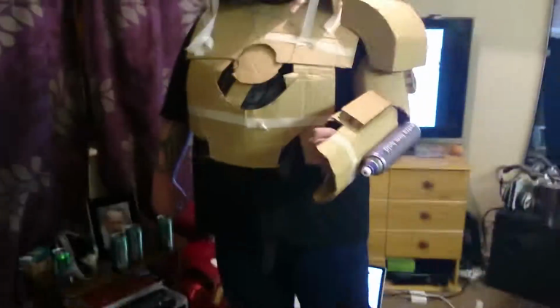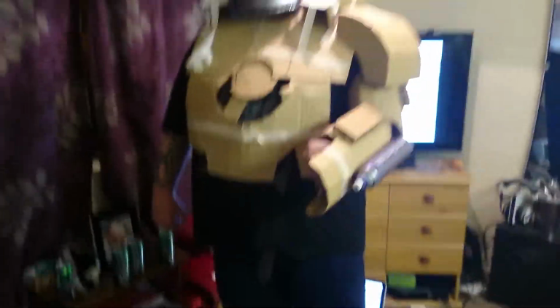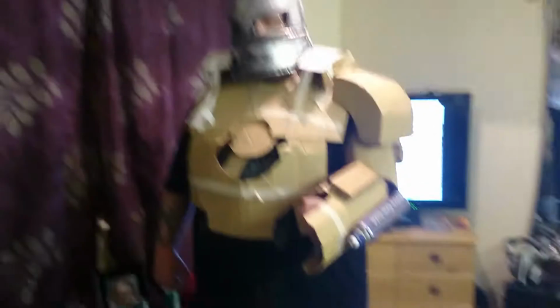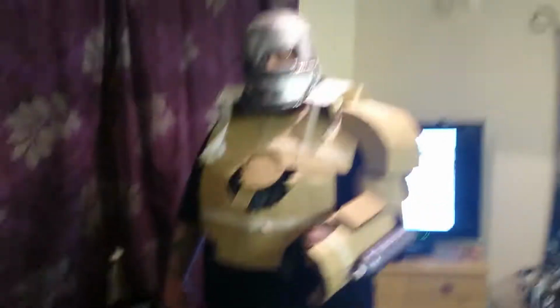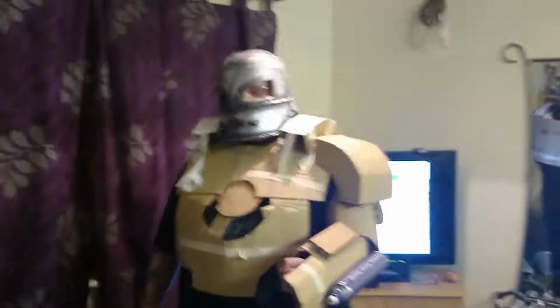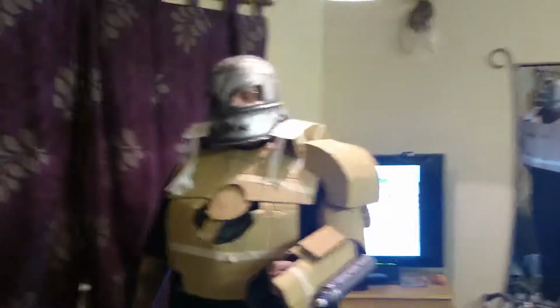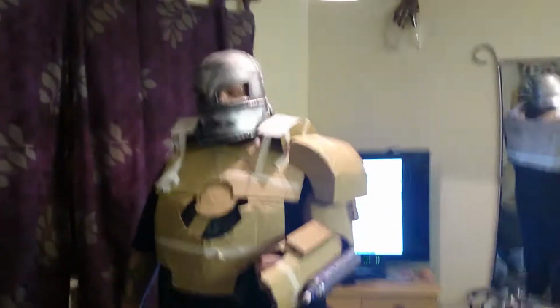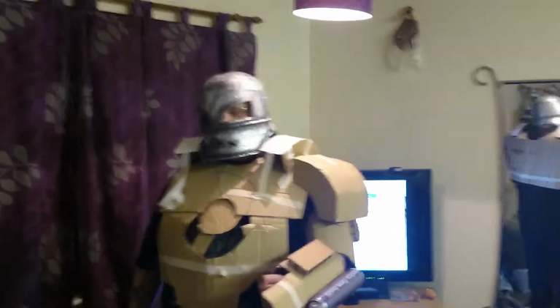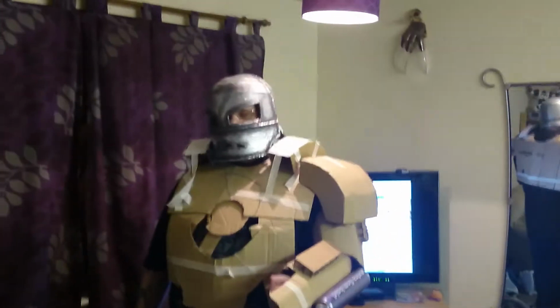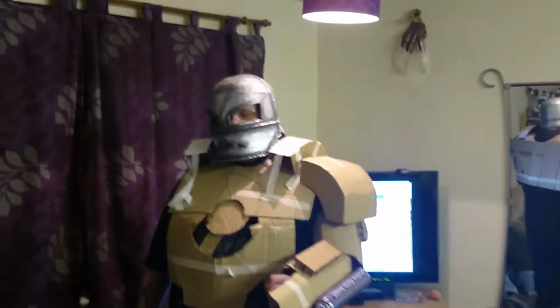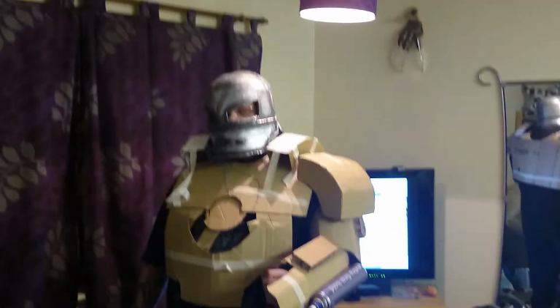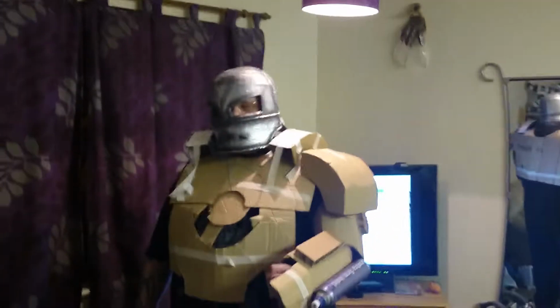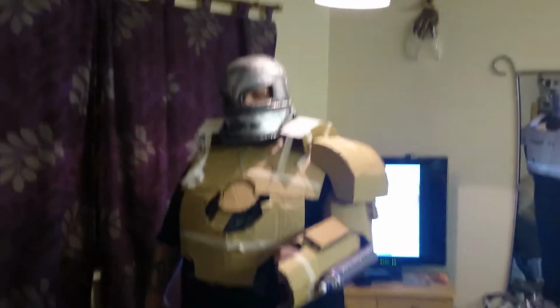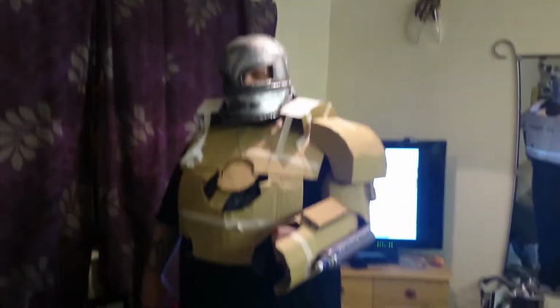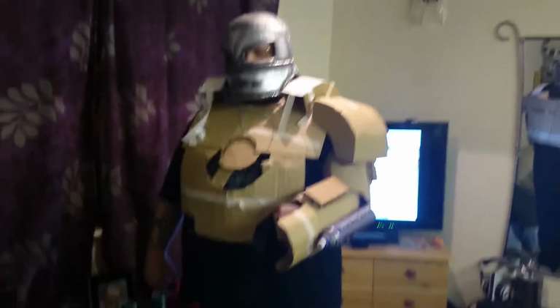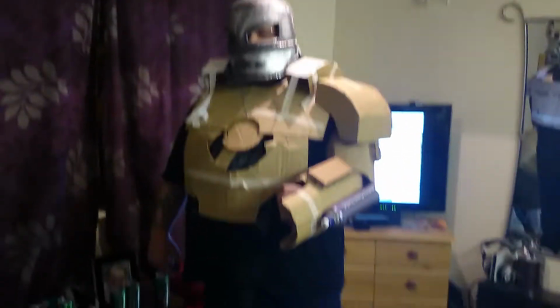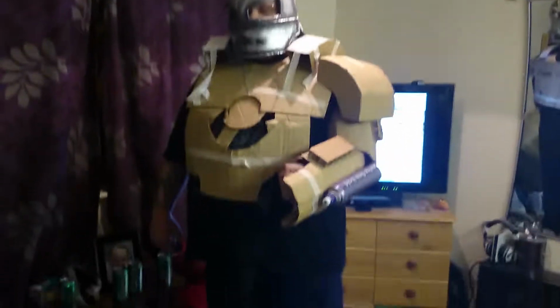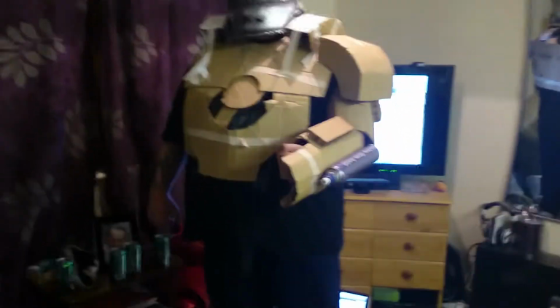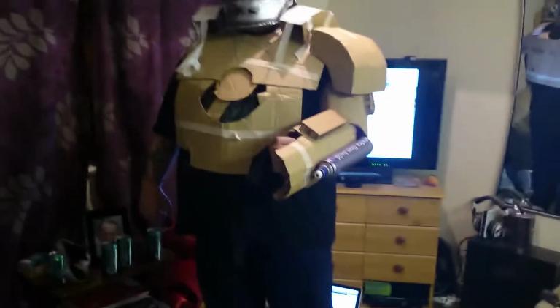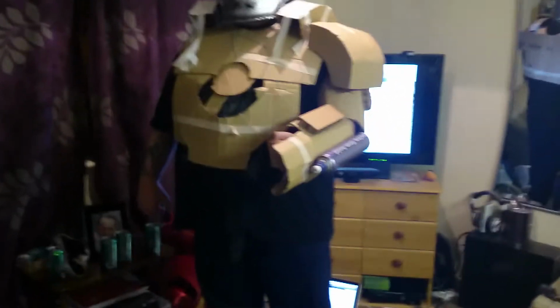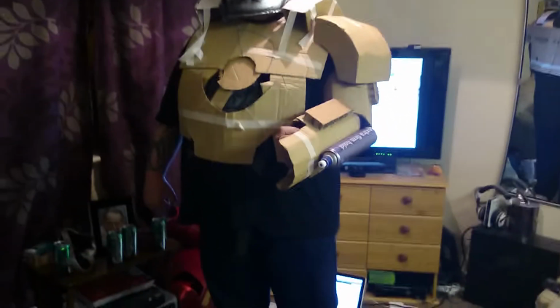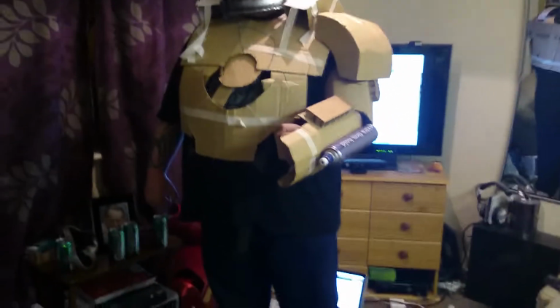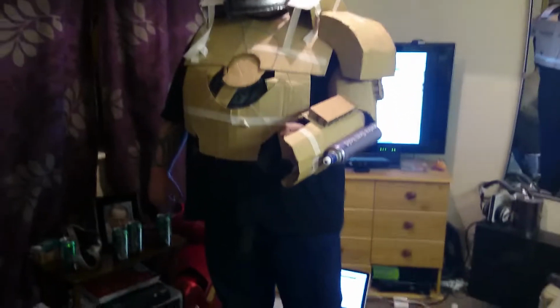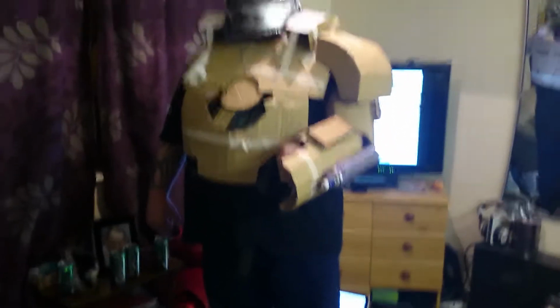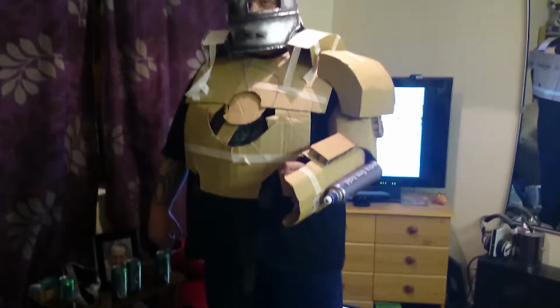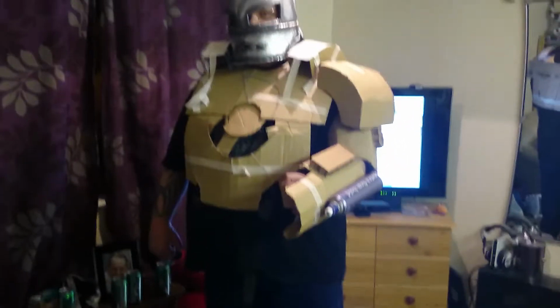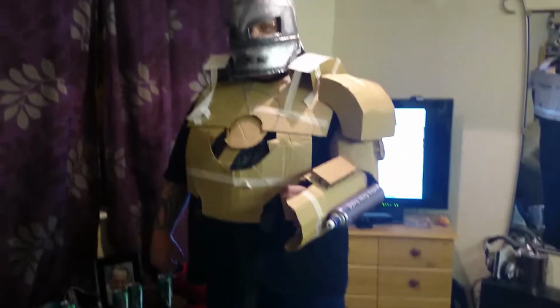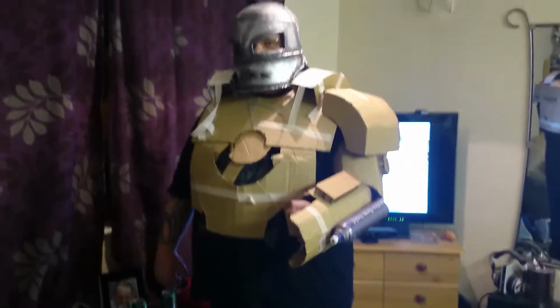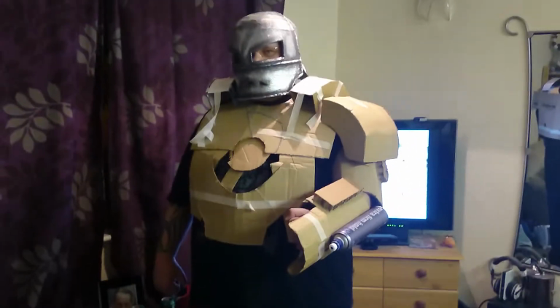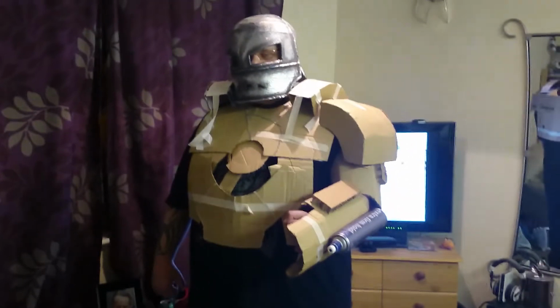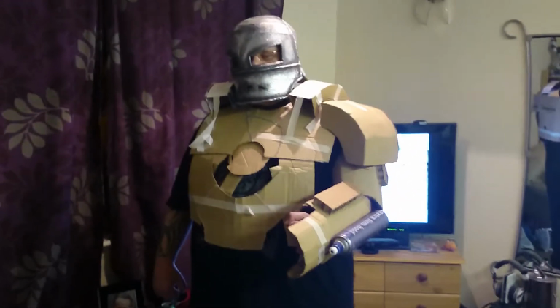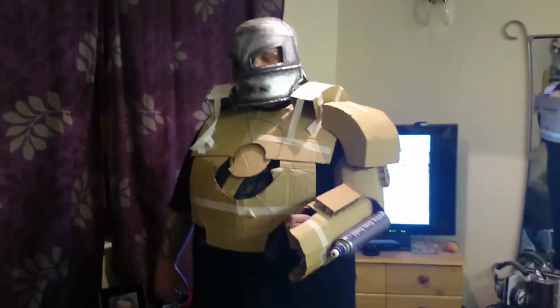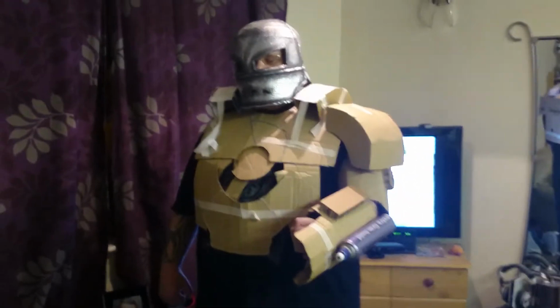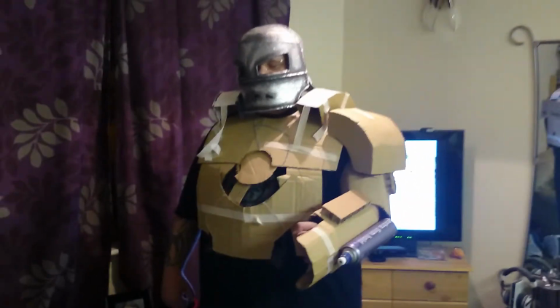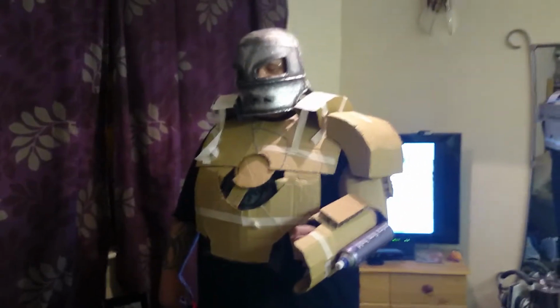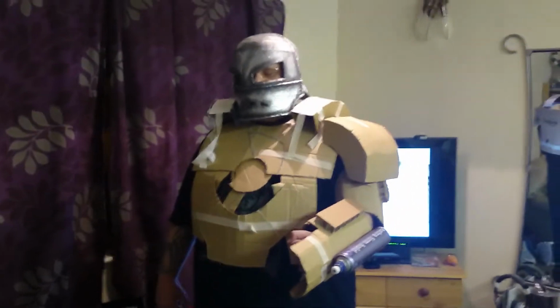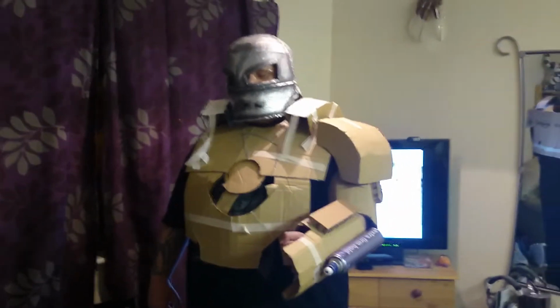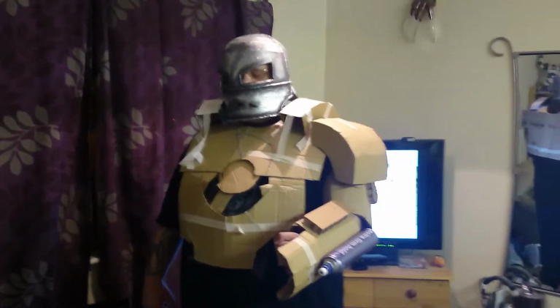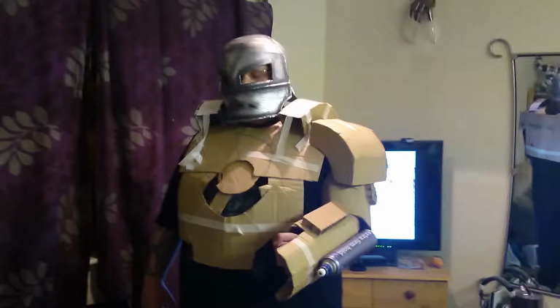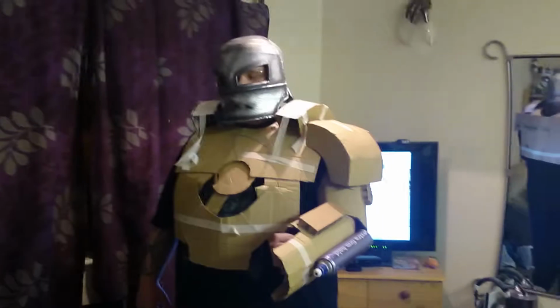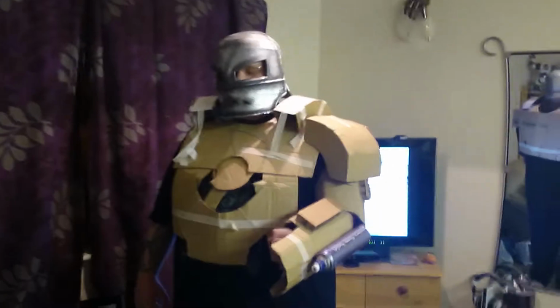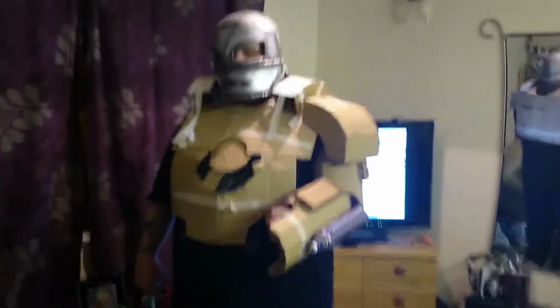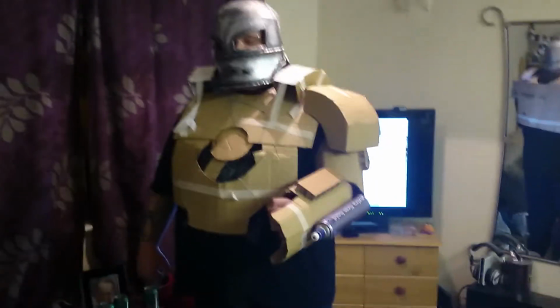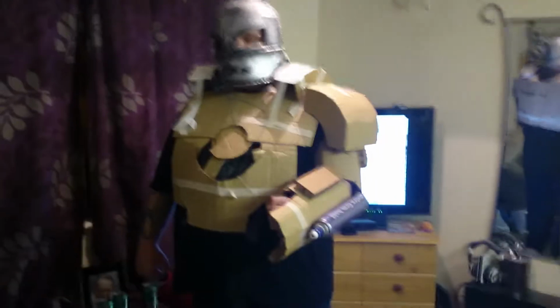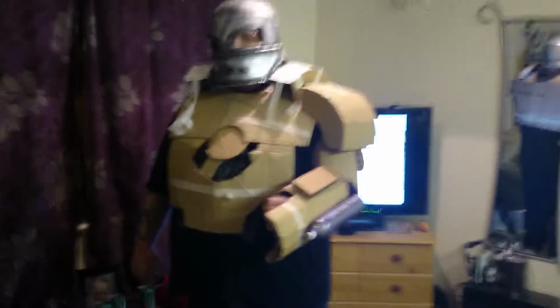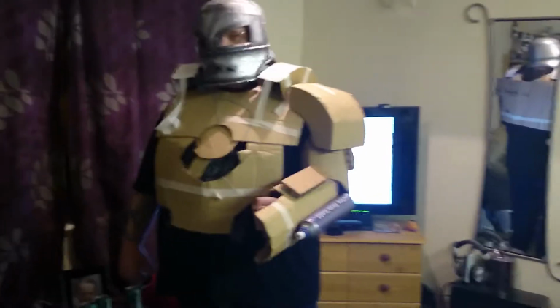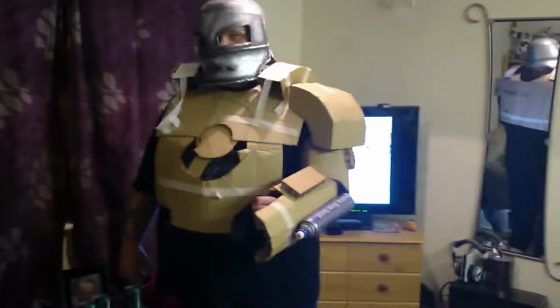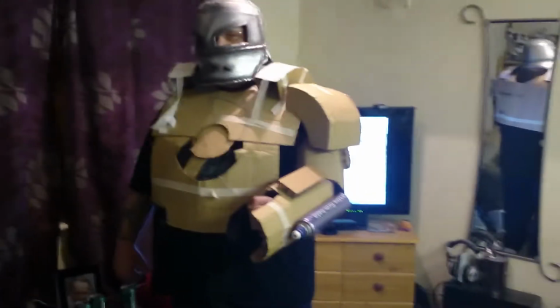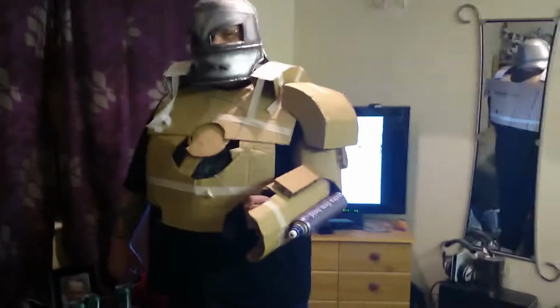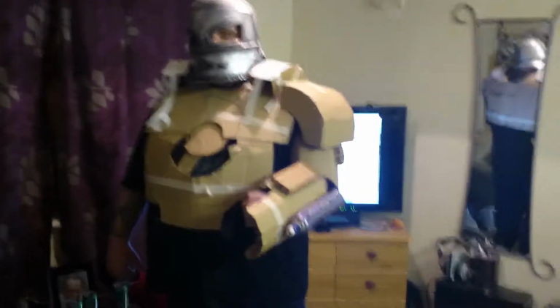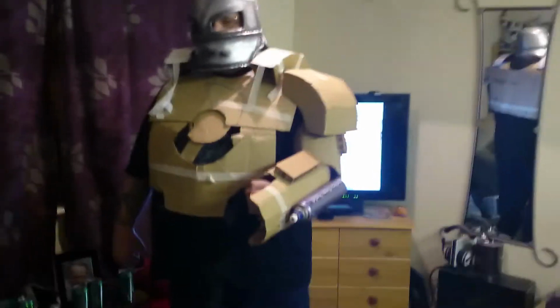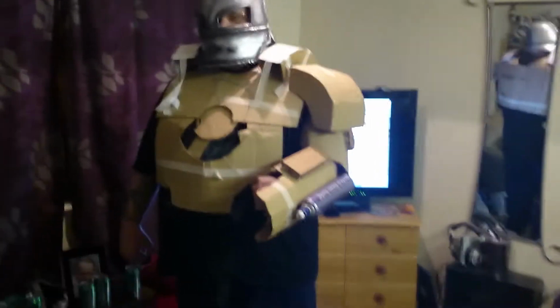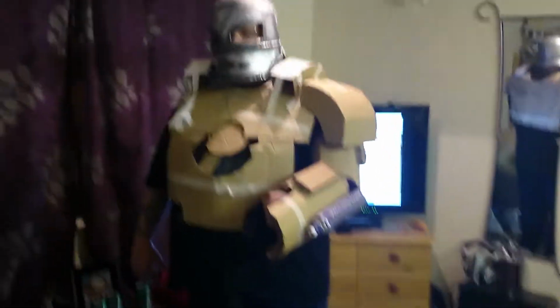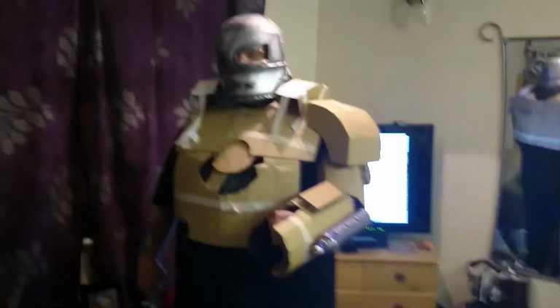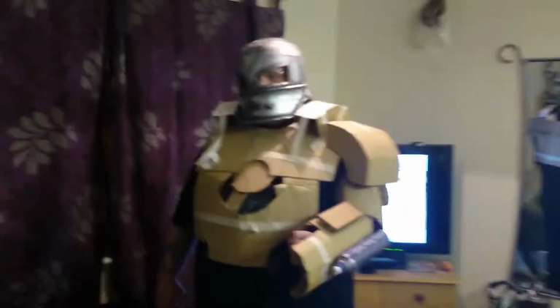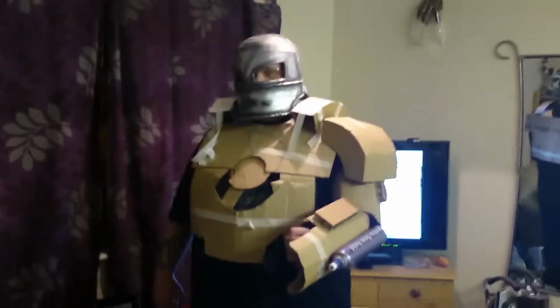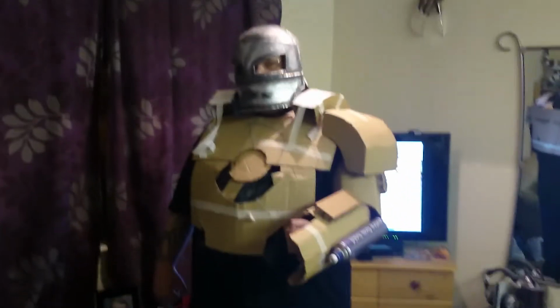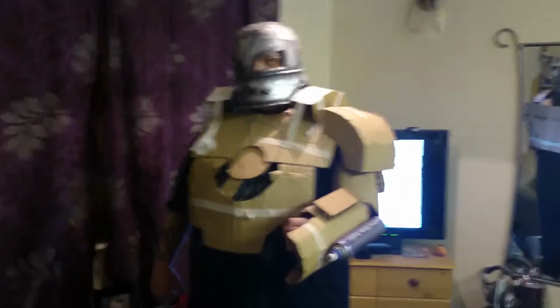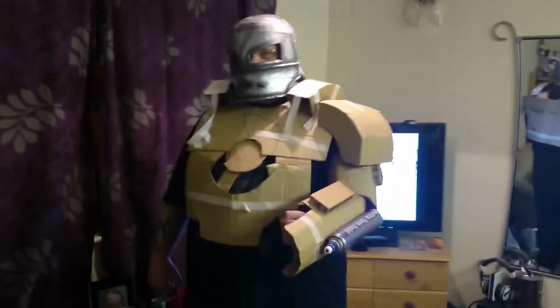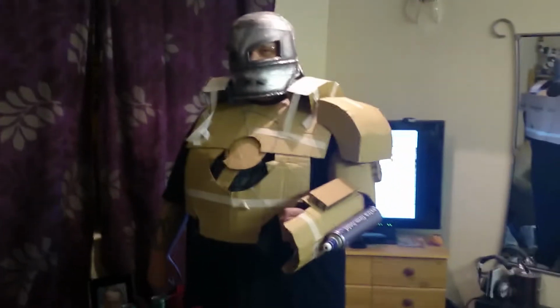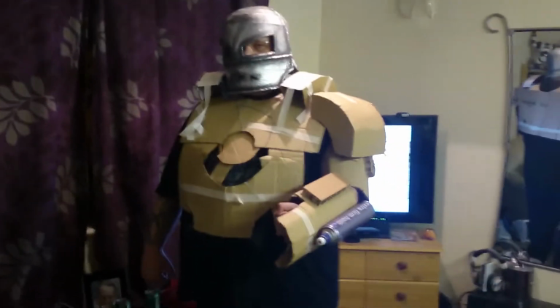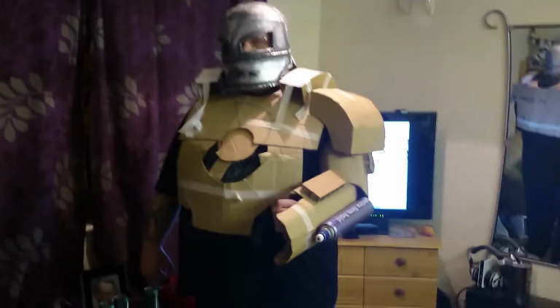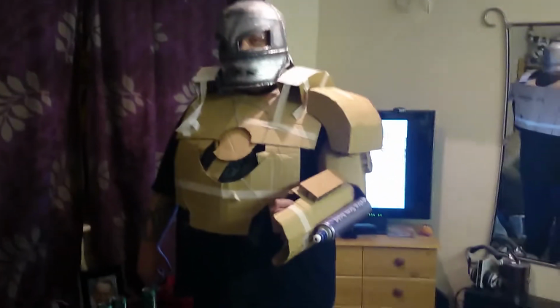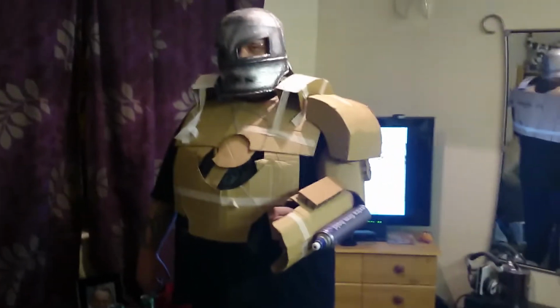Freehand mark one is gonna look absolutely massive. Give me a devil horns dude.